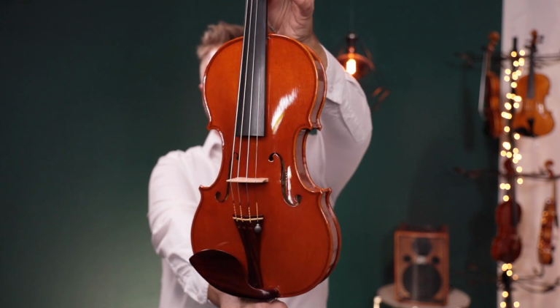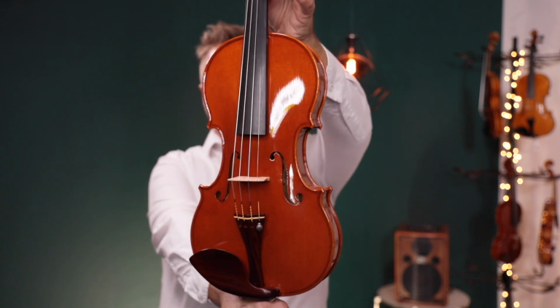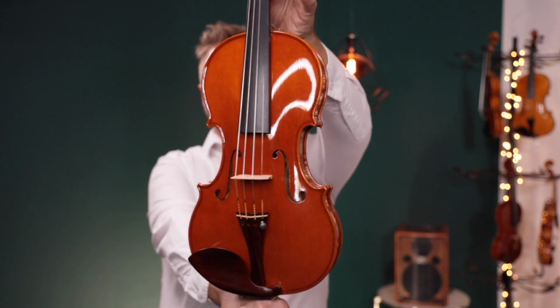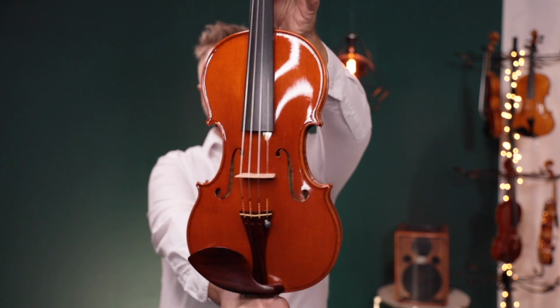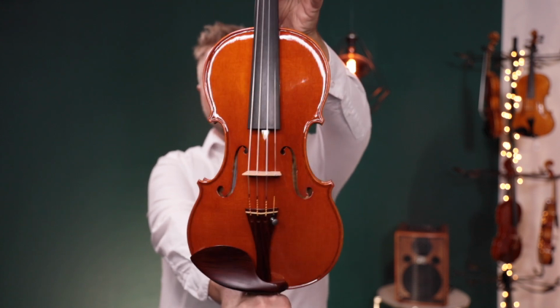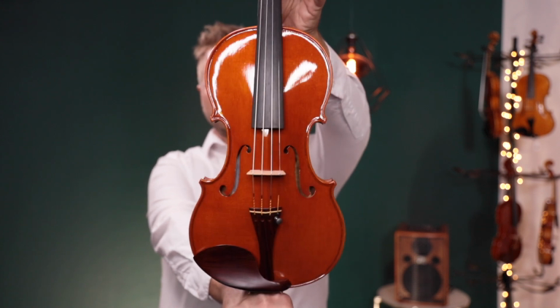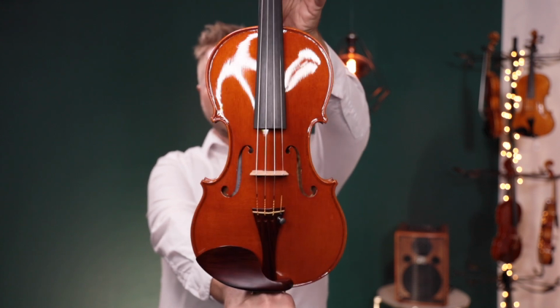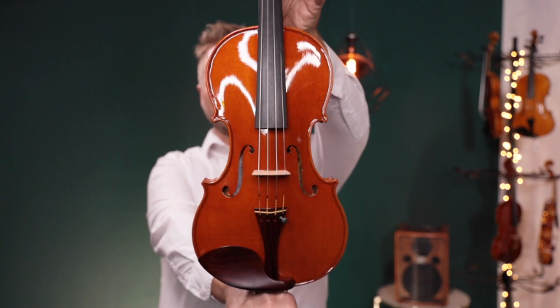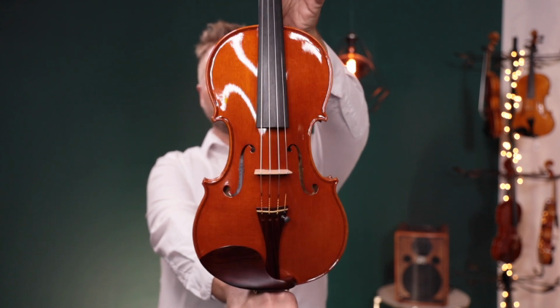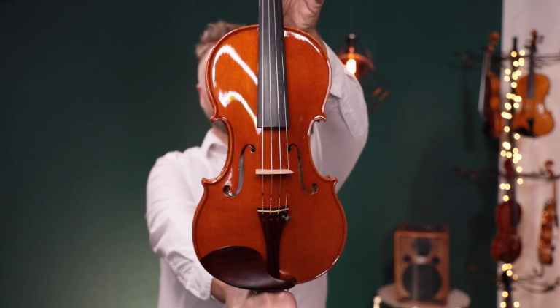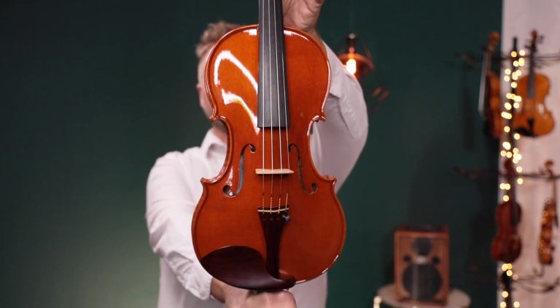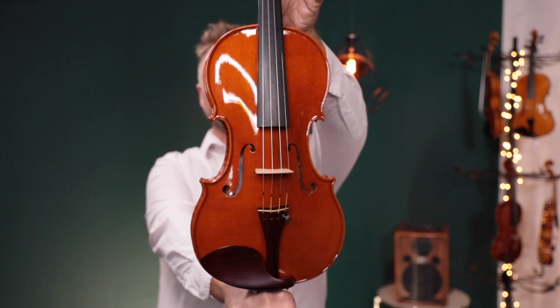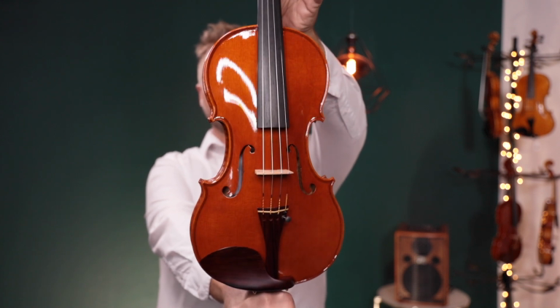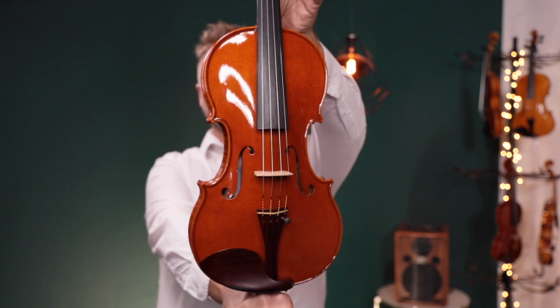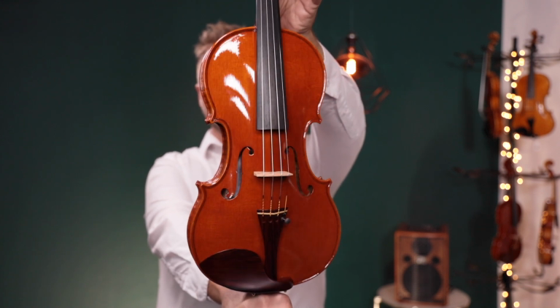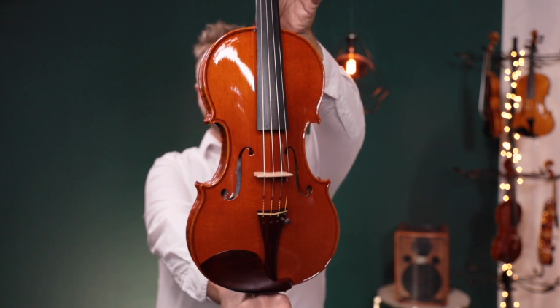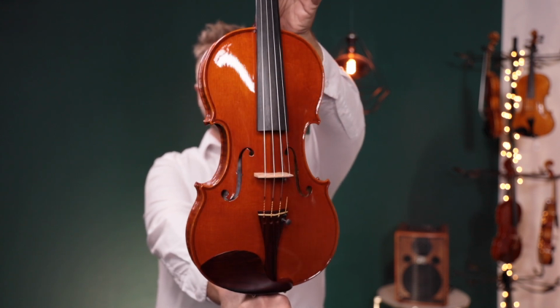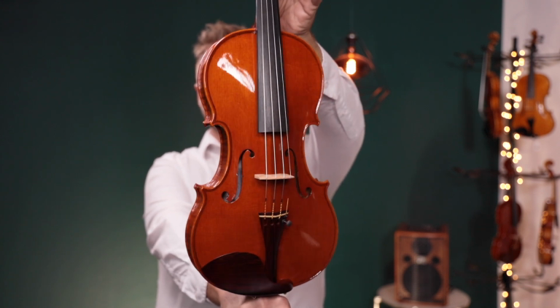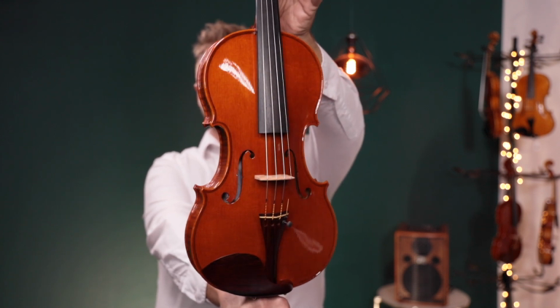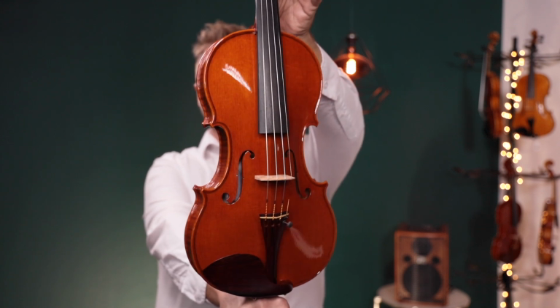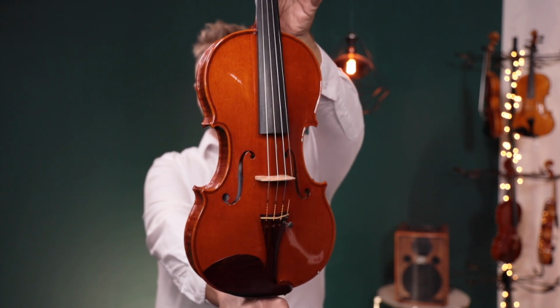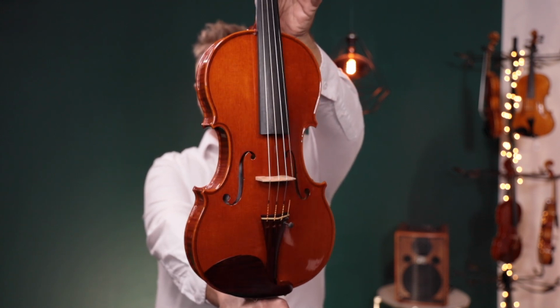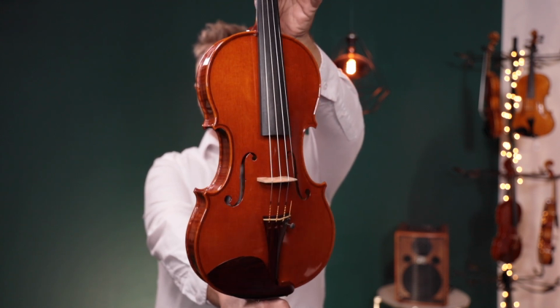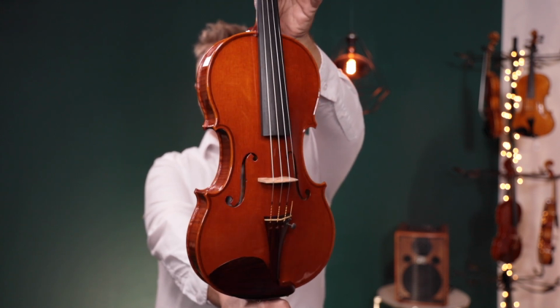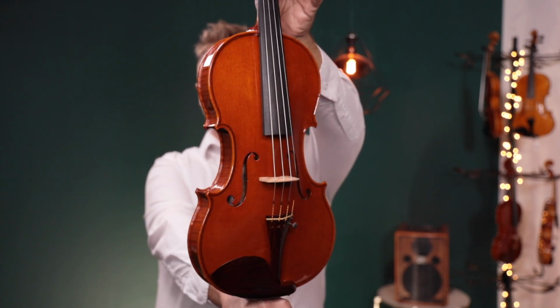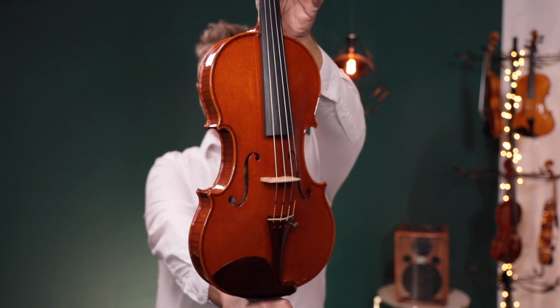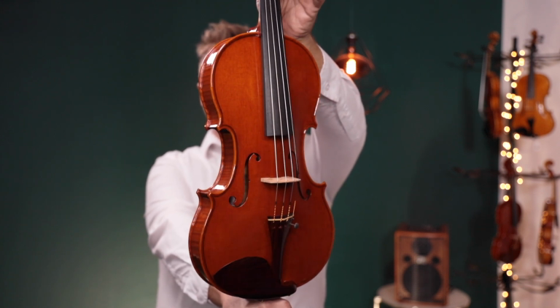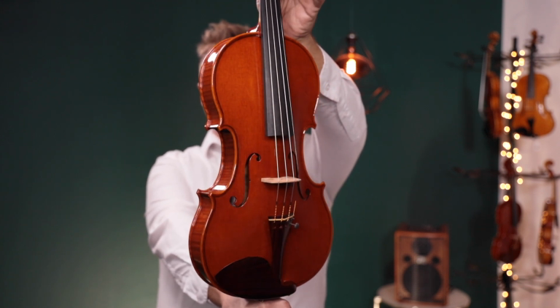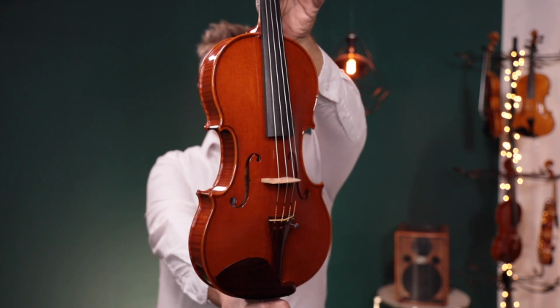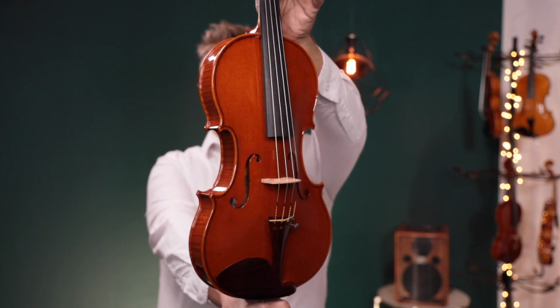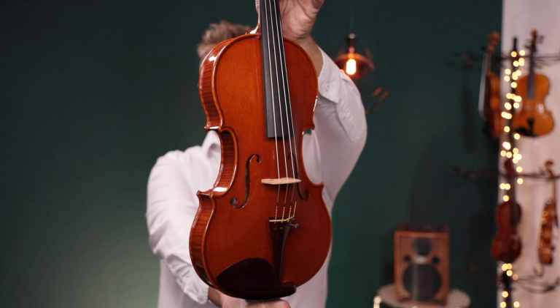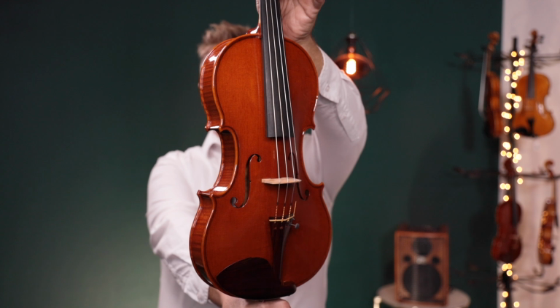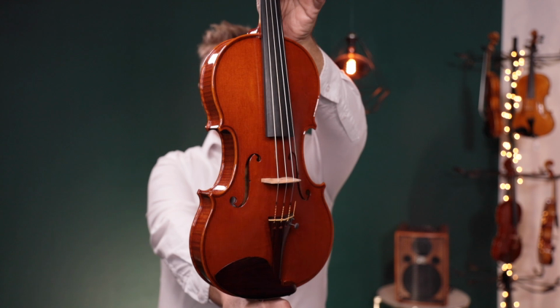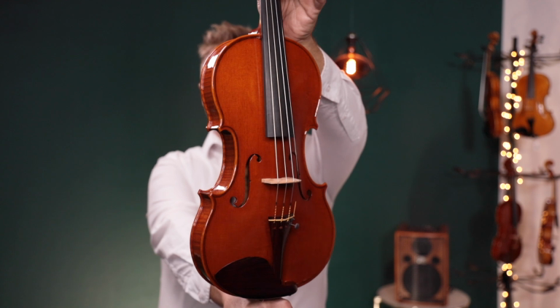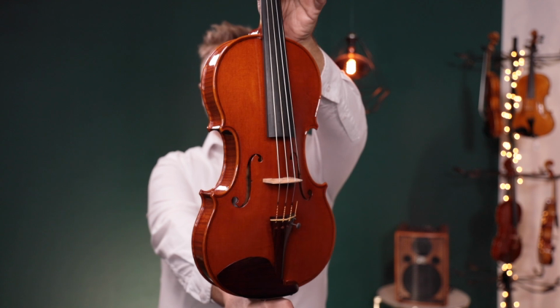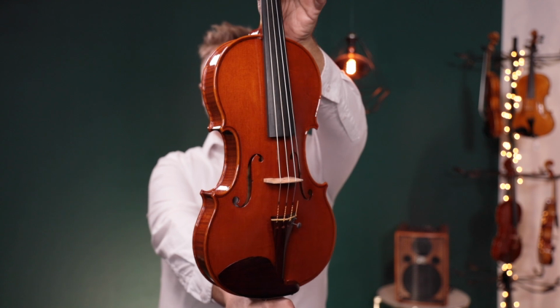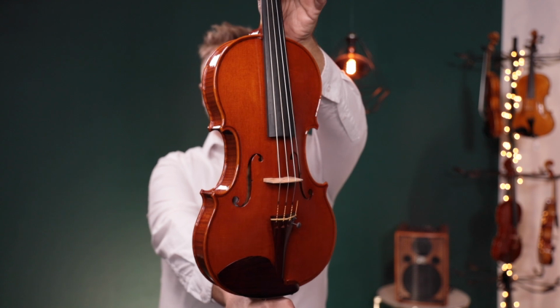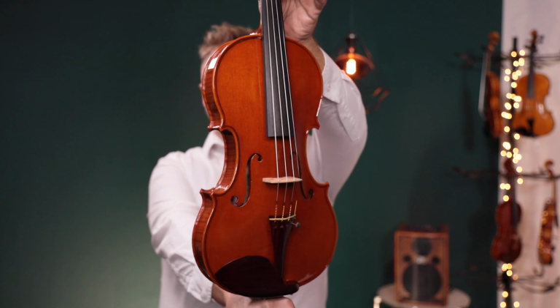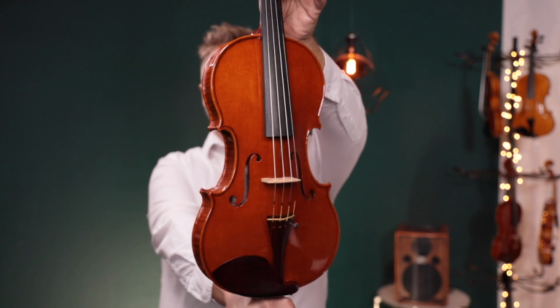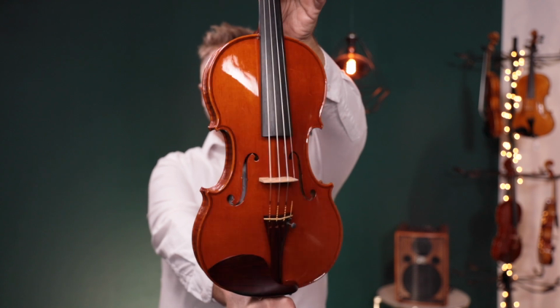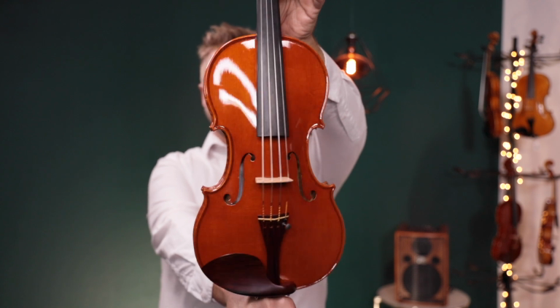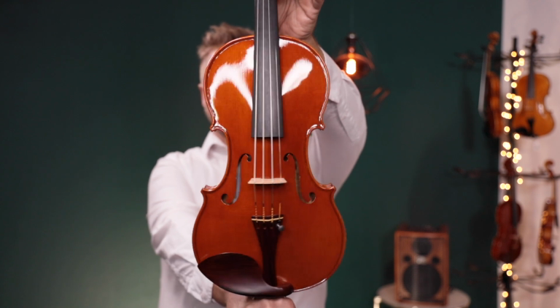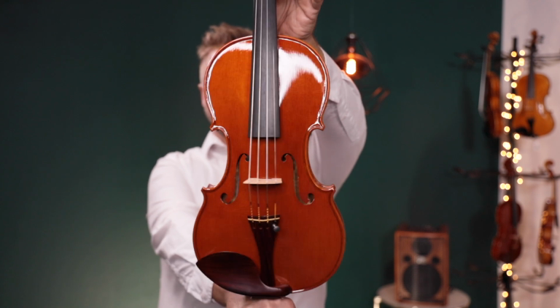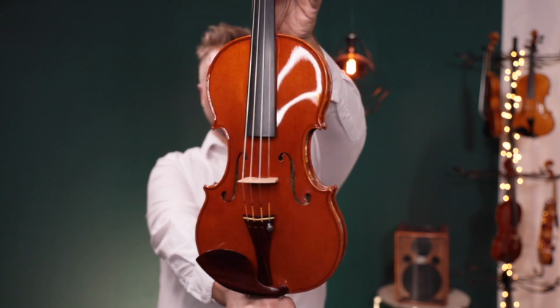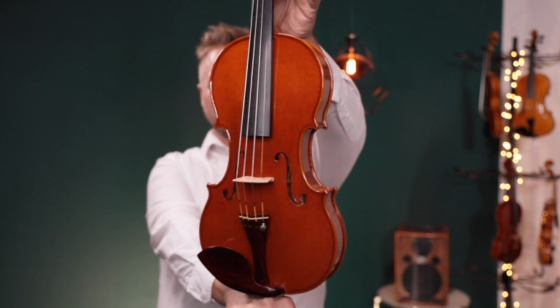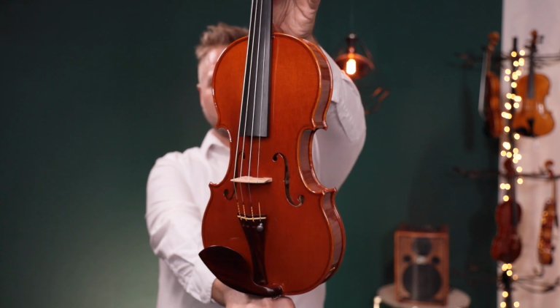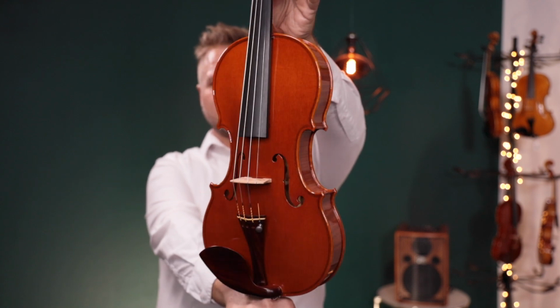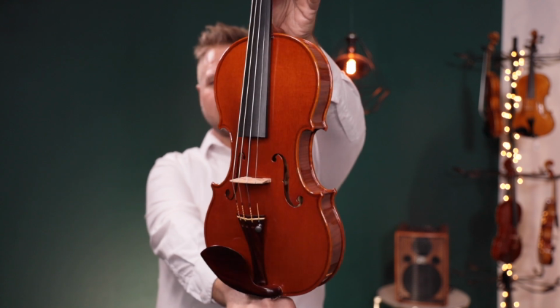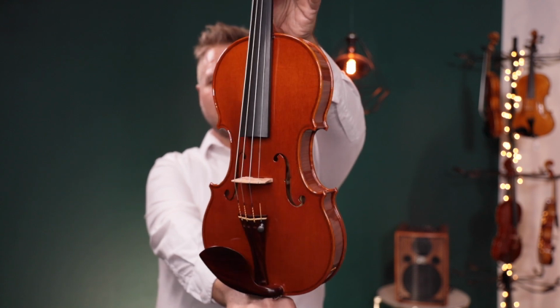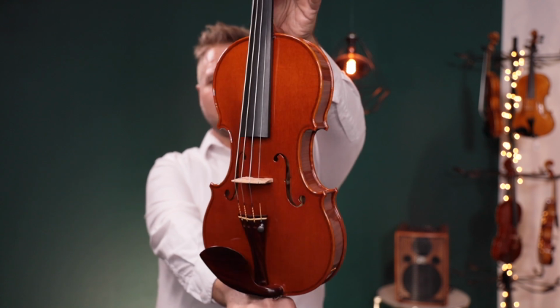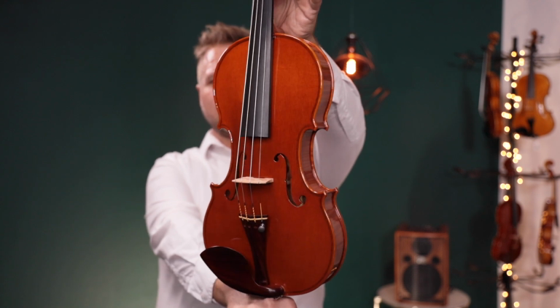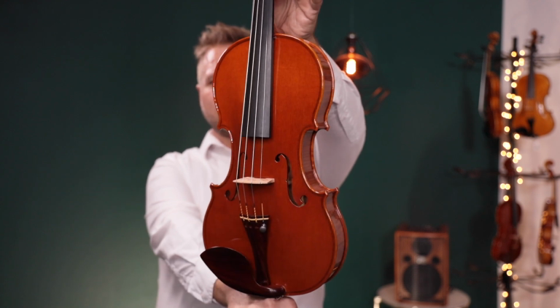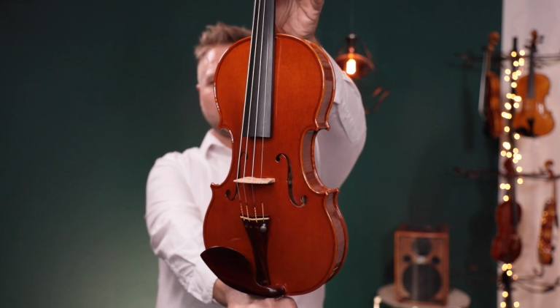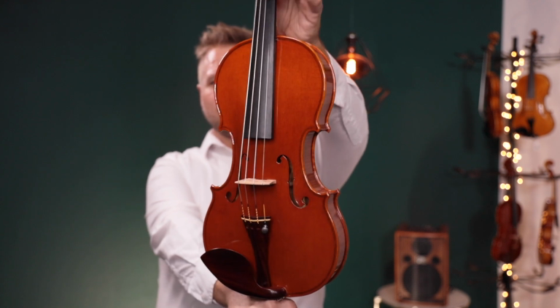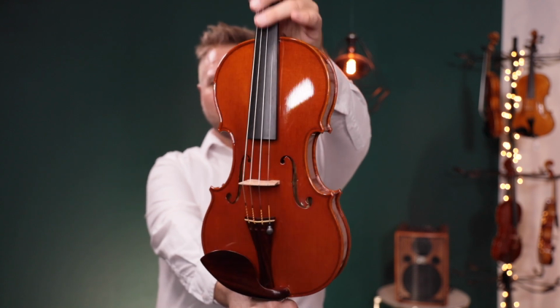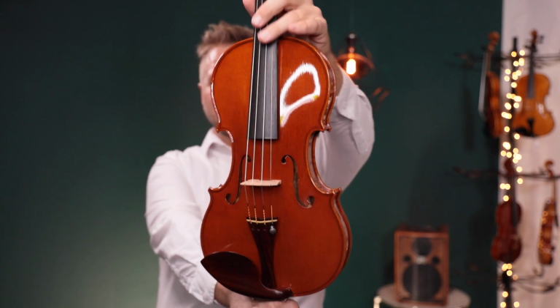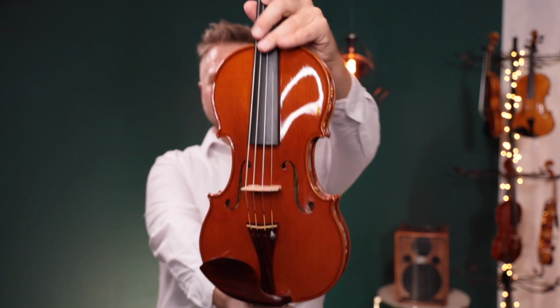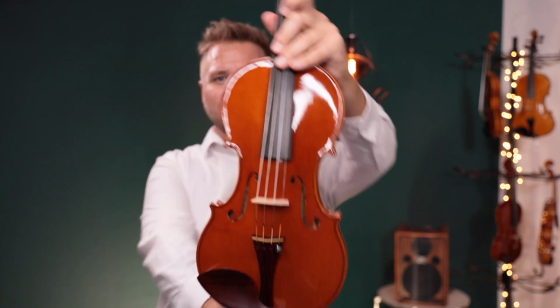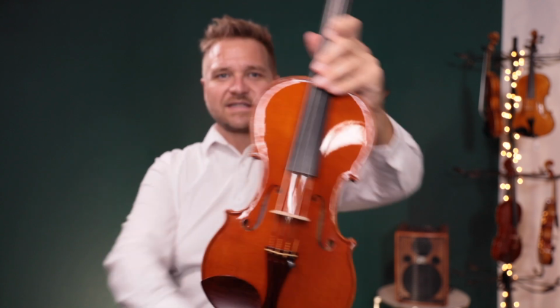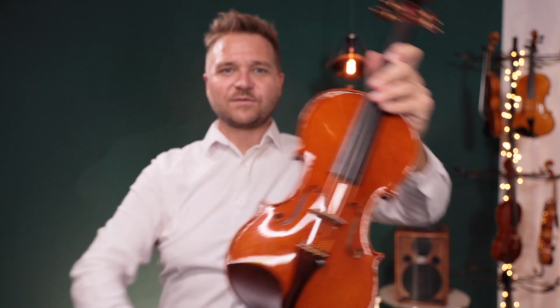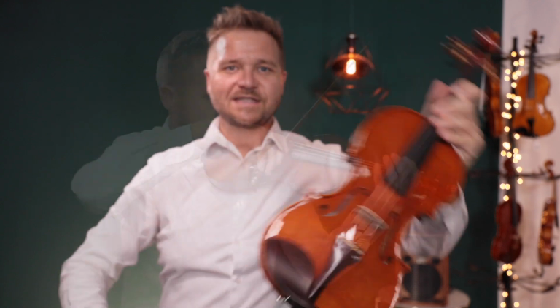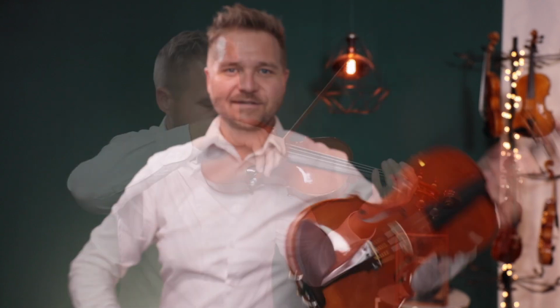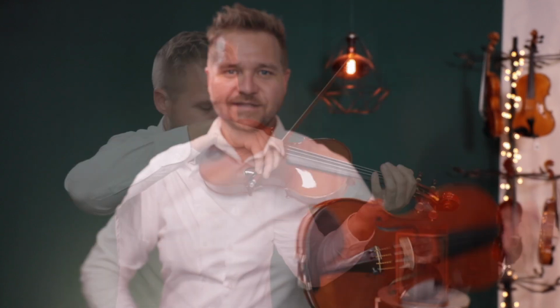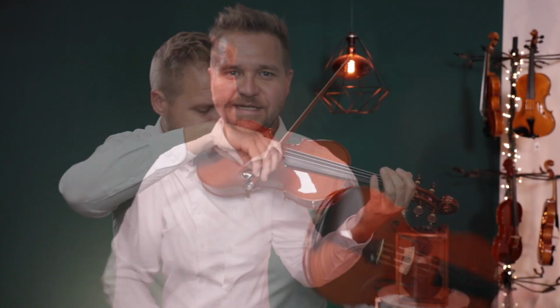You can see better pictures and more information about the other Carneluti violin if this one isn't available, but this is what this one sounds like.